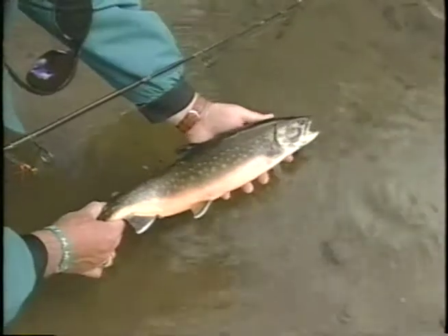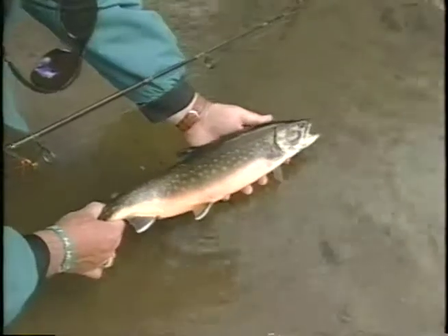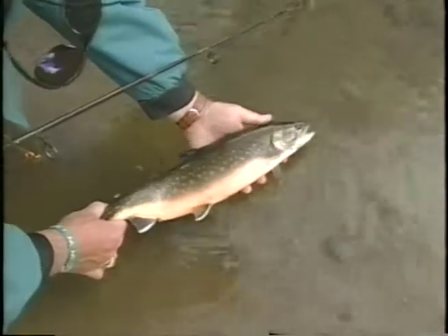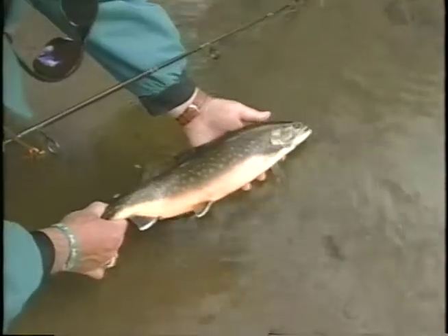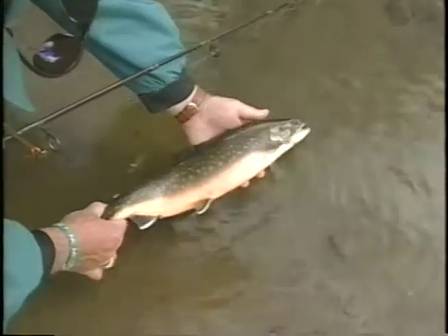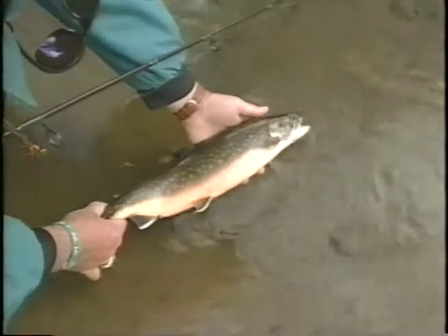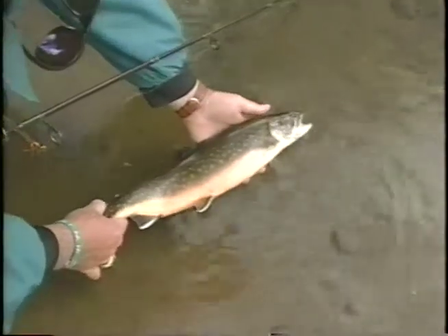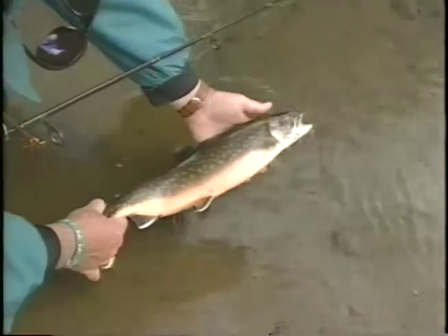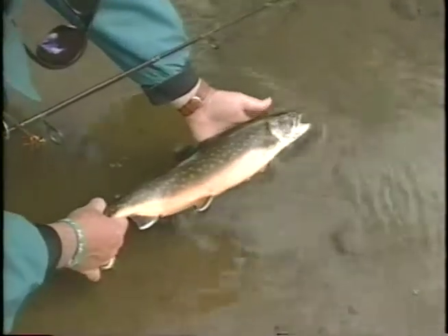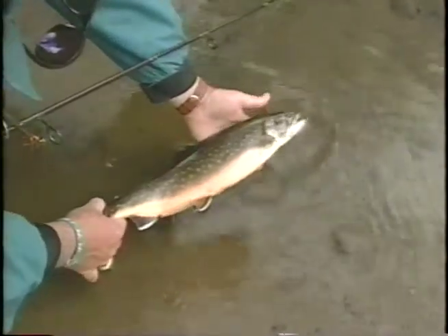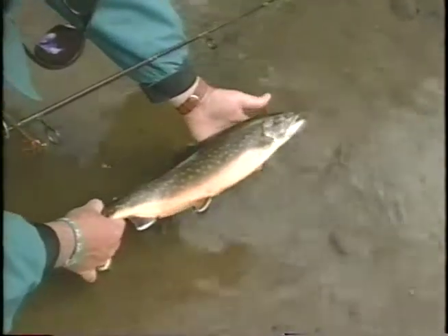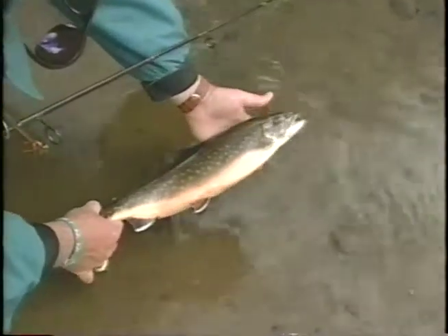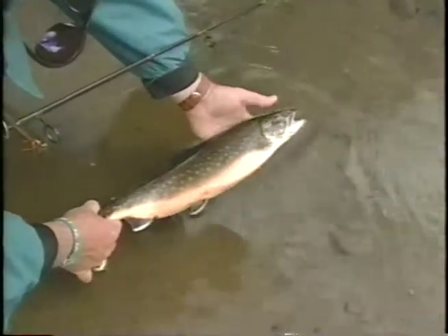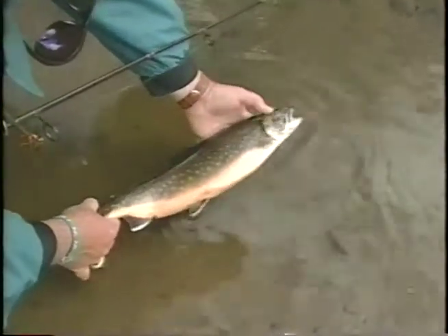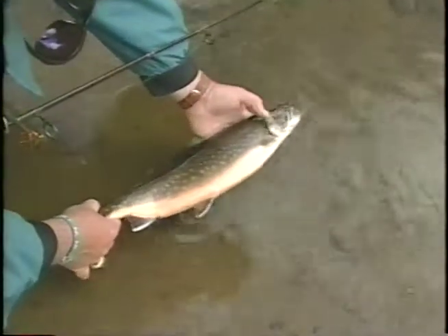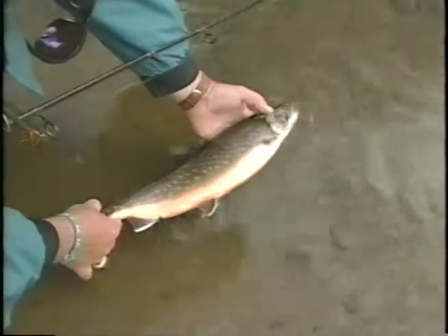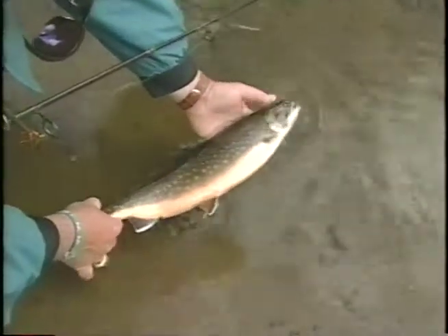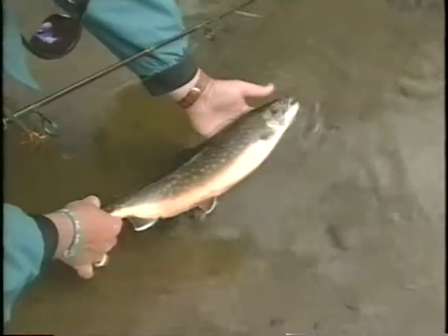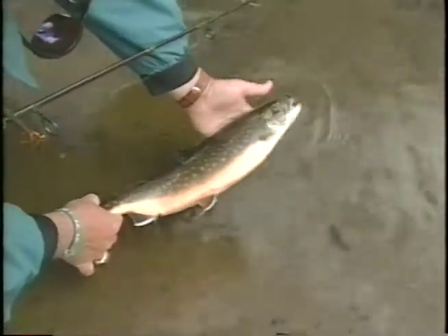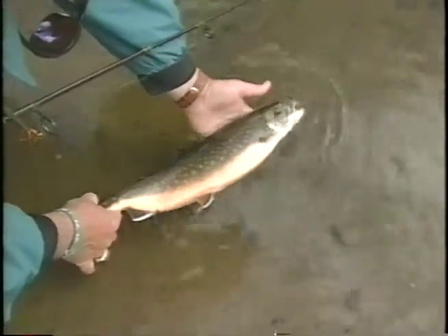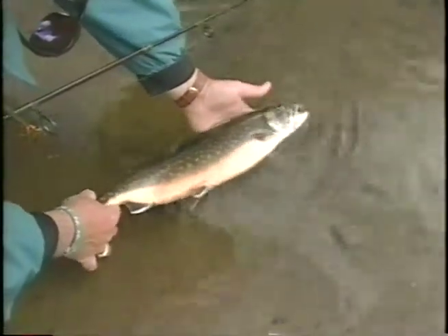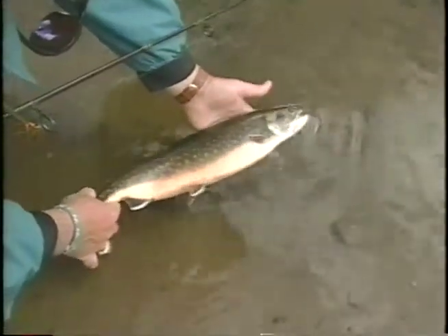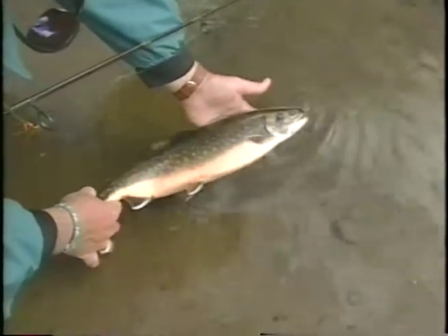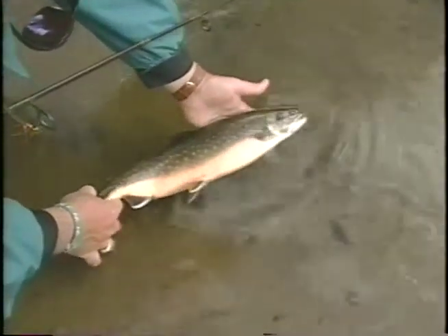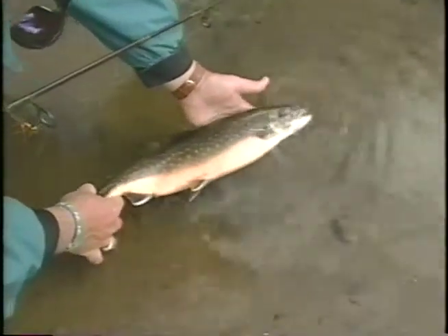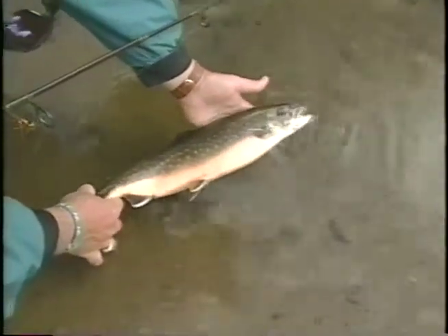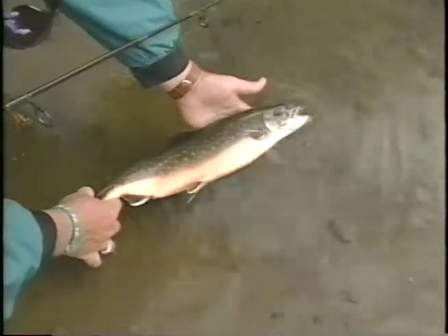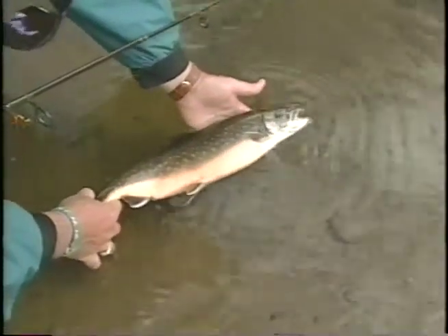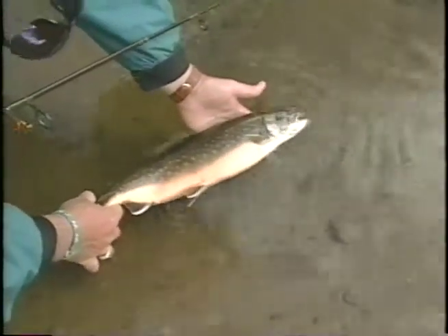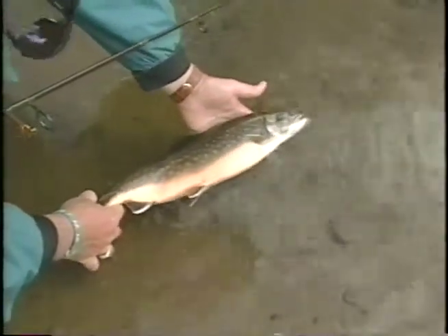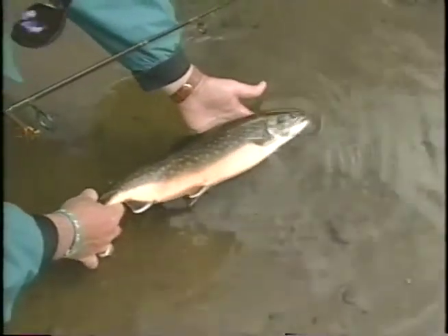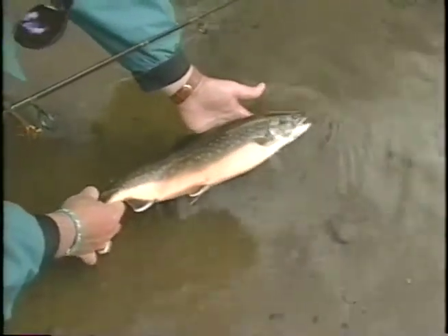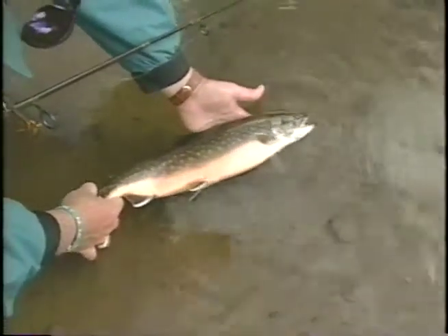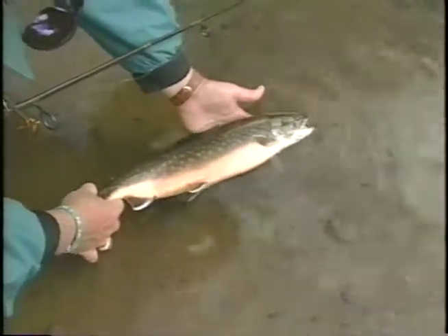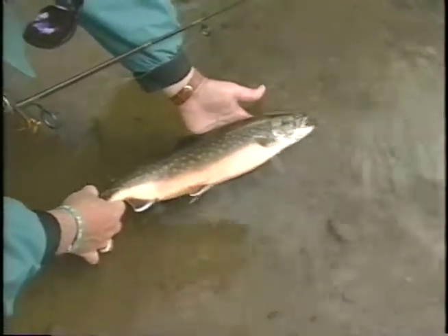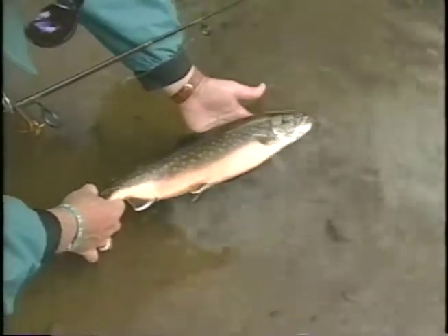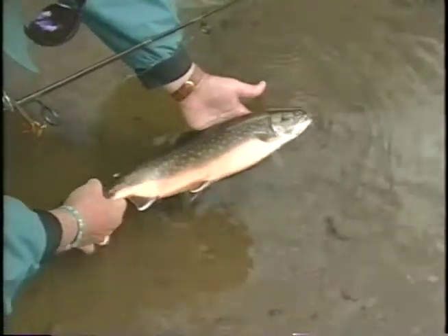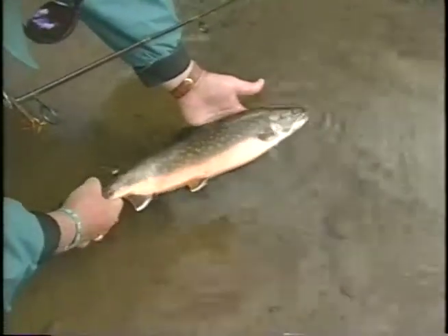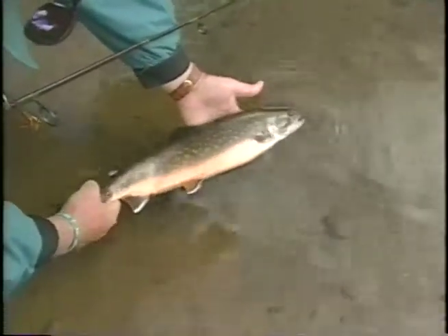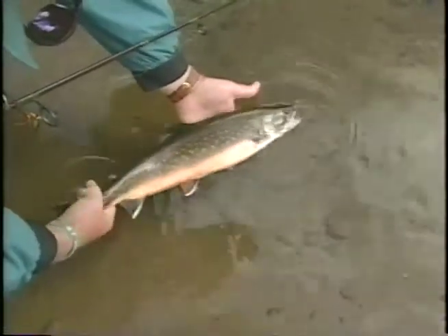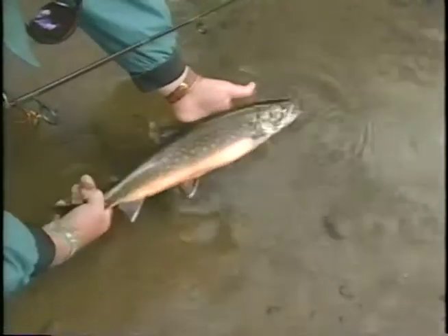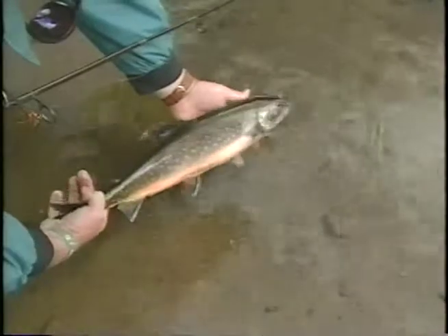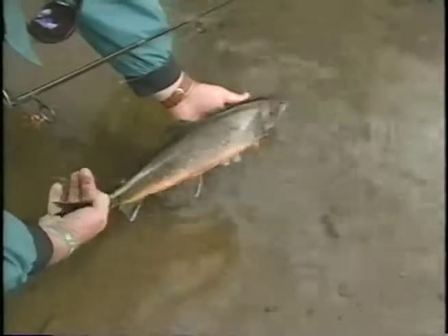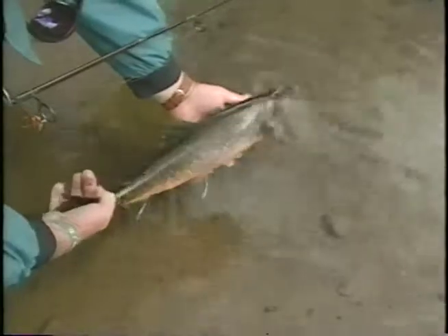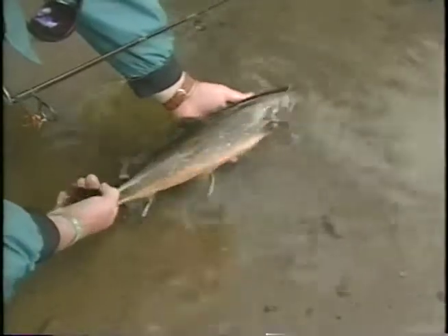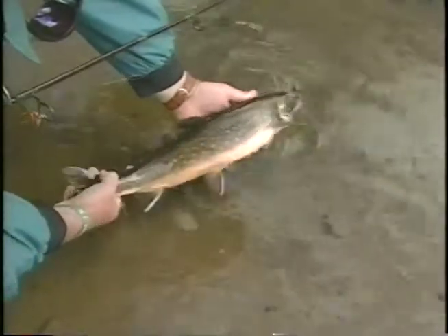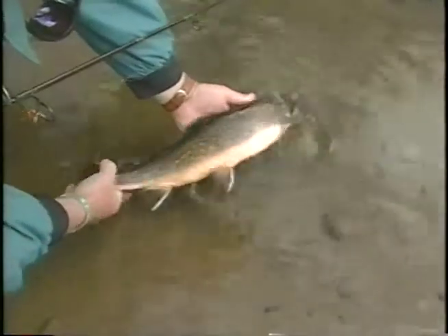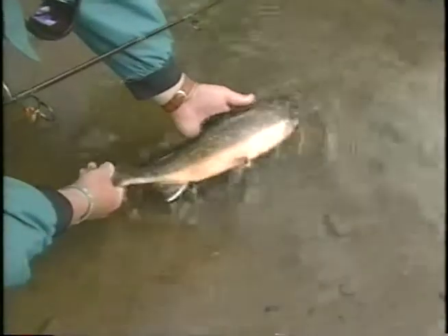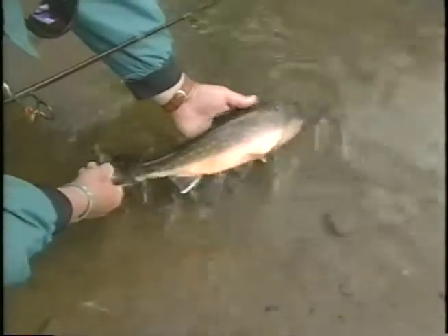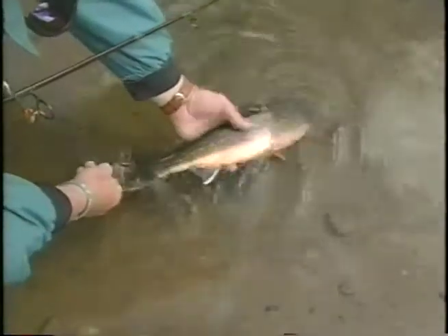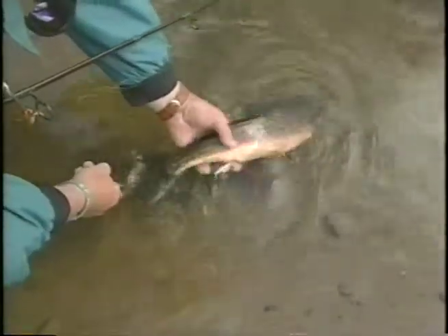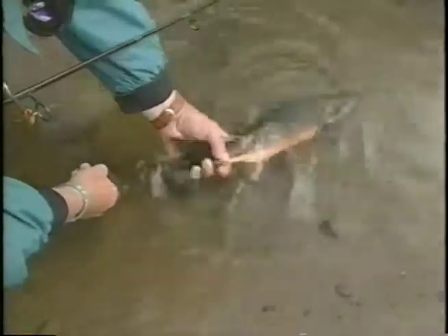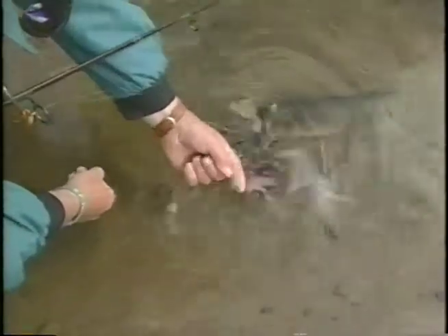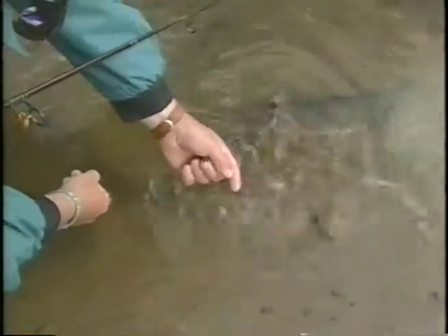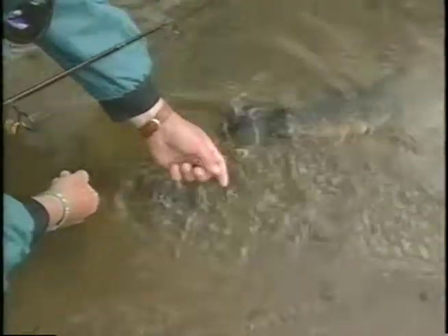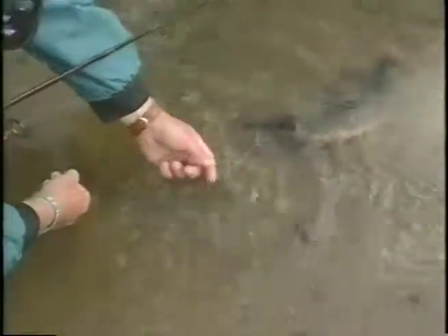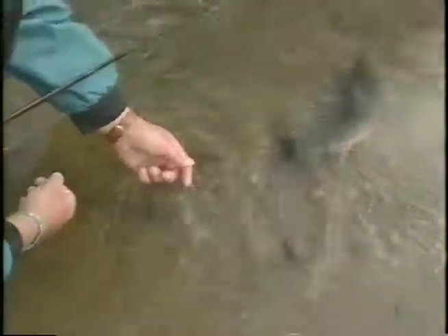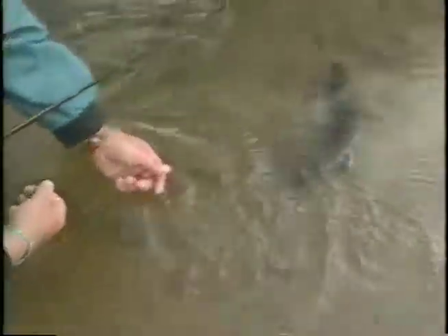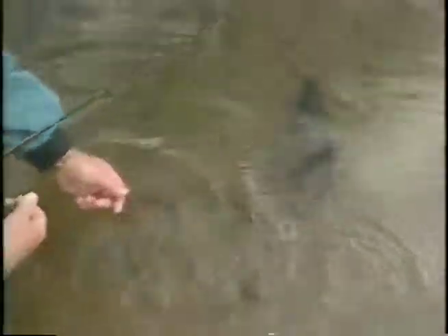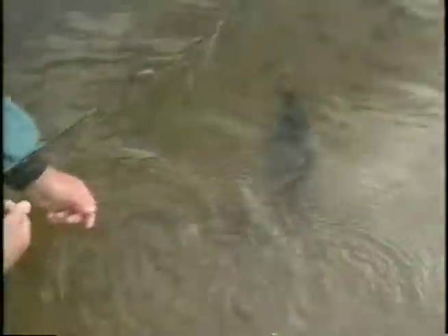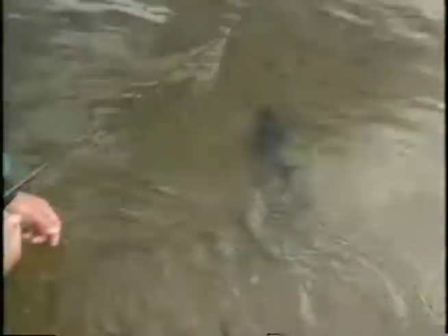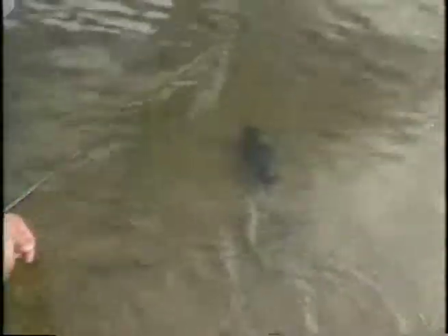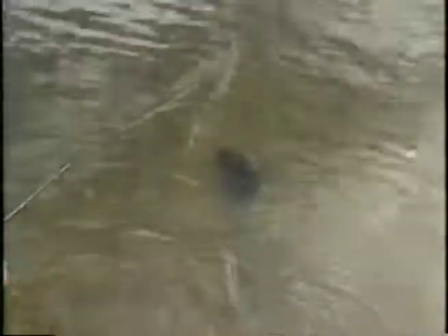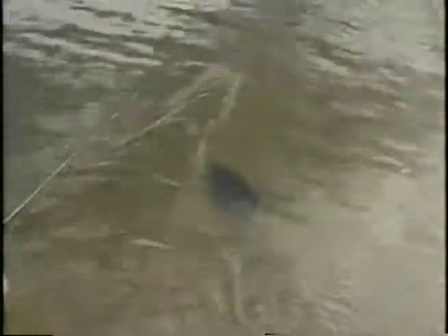I've been told that on the main river you can get hundreds of these in a one-week stay. Let's see it go — there it goes.